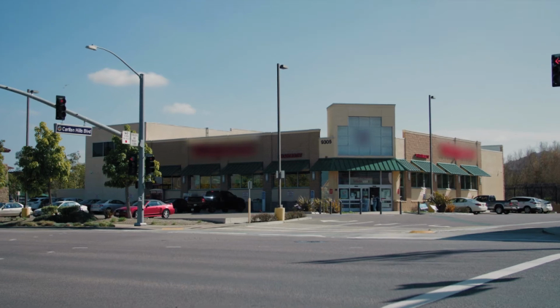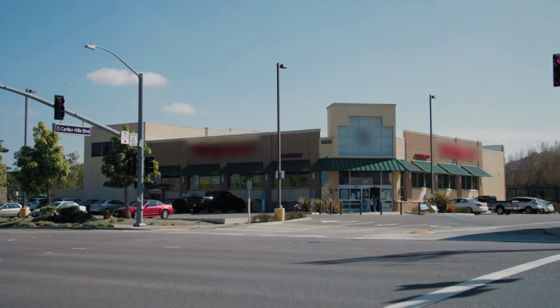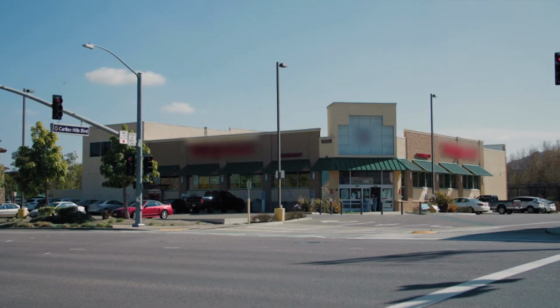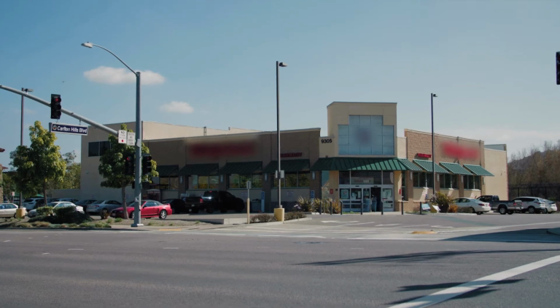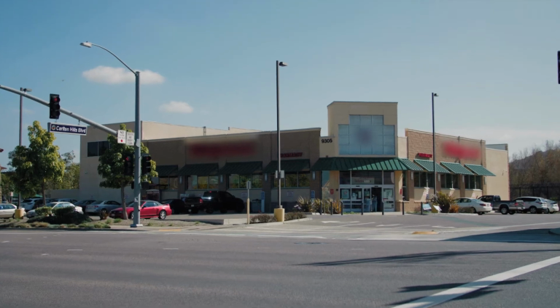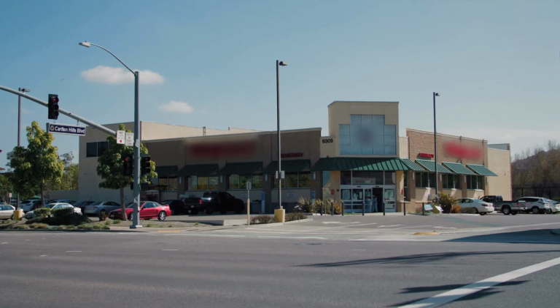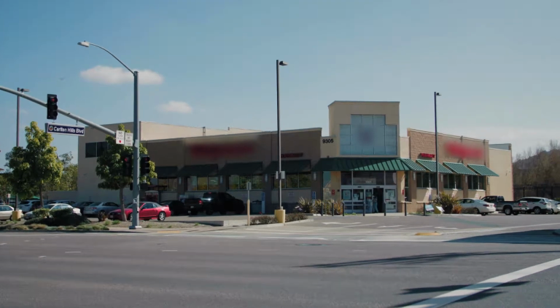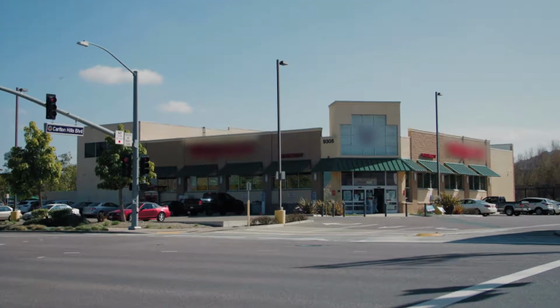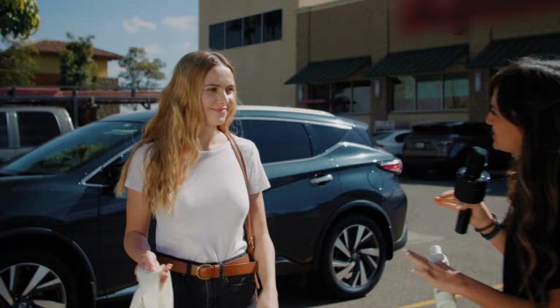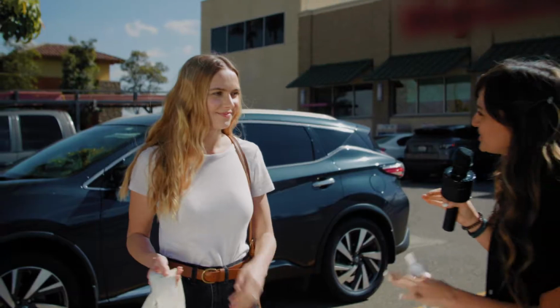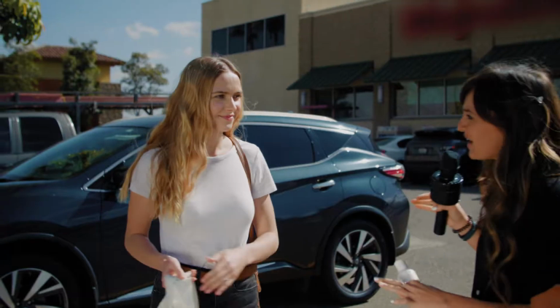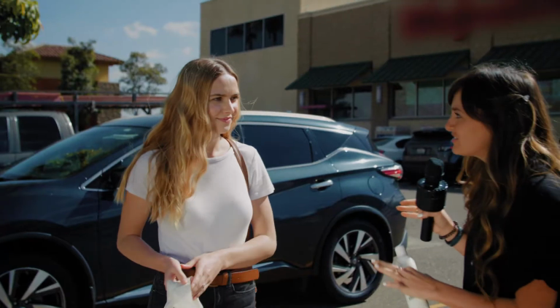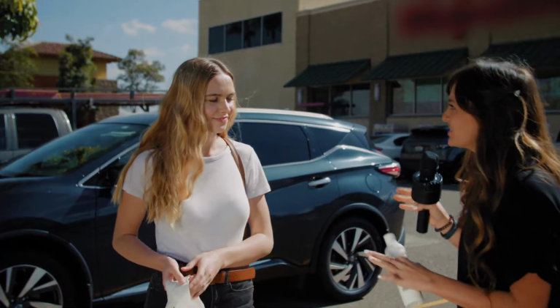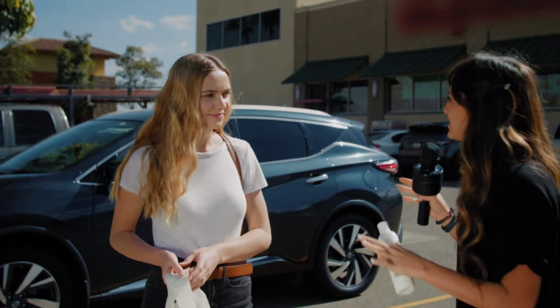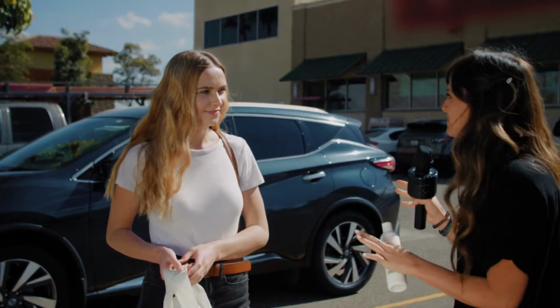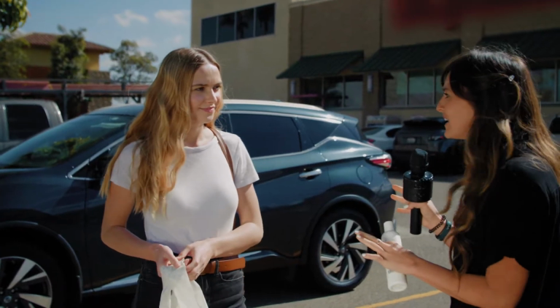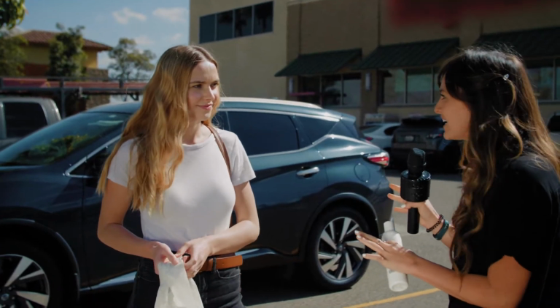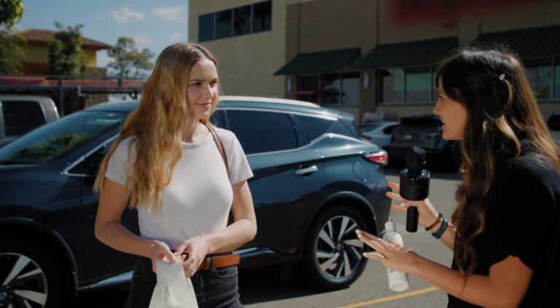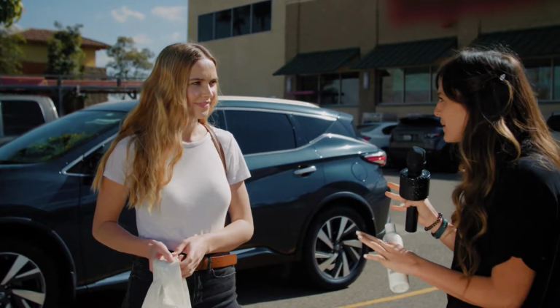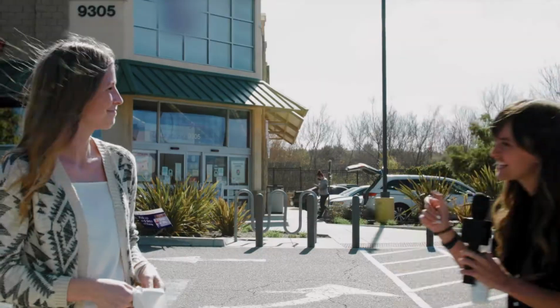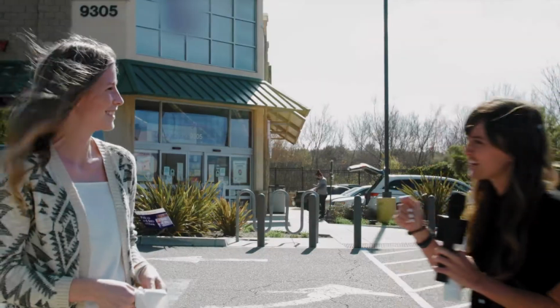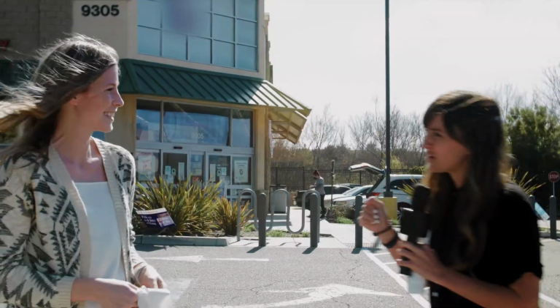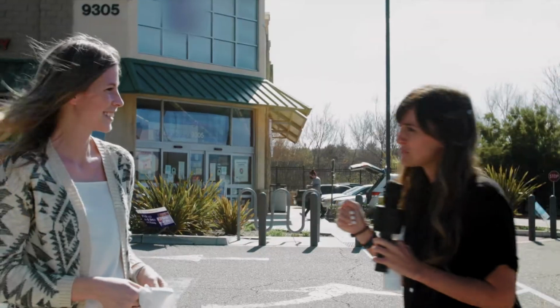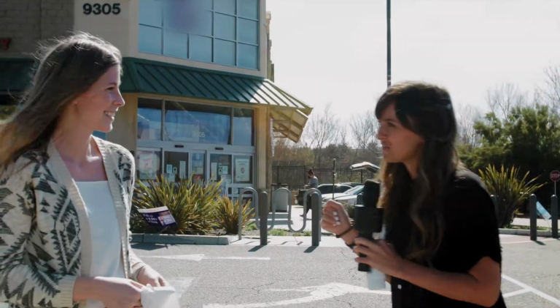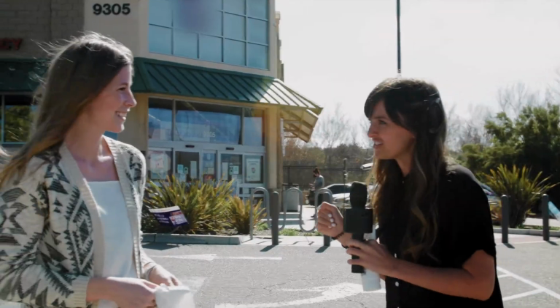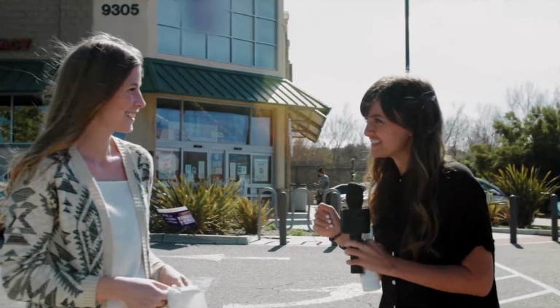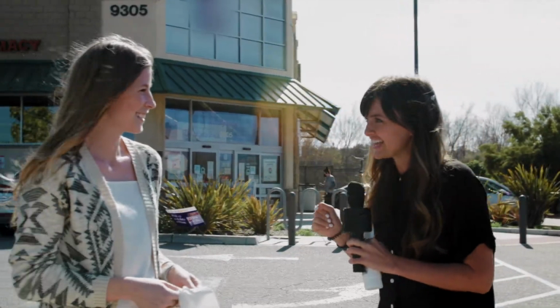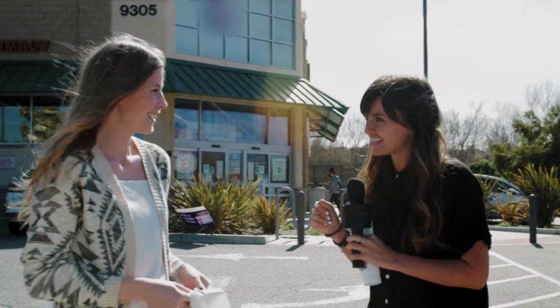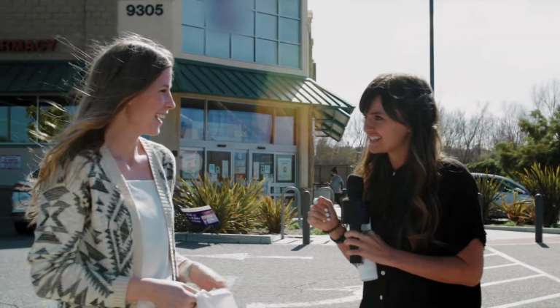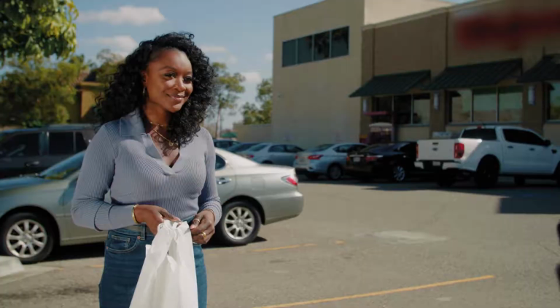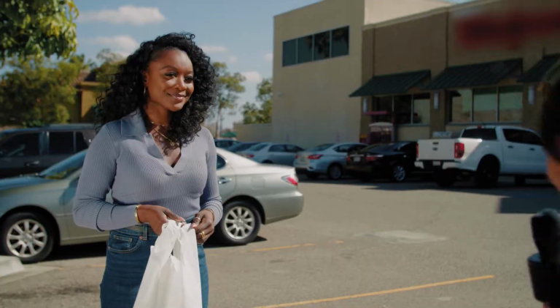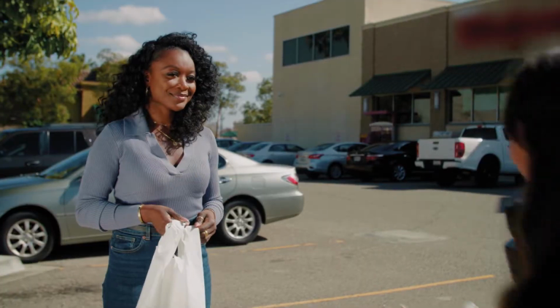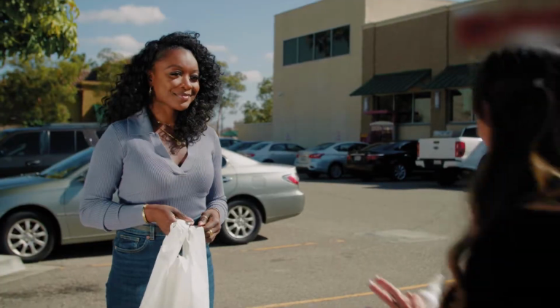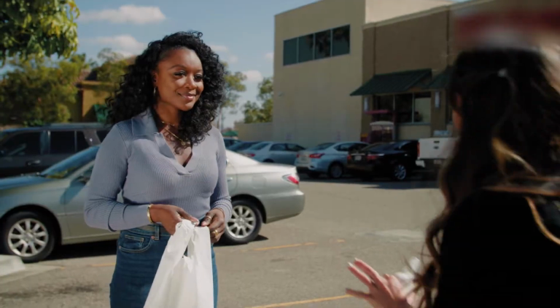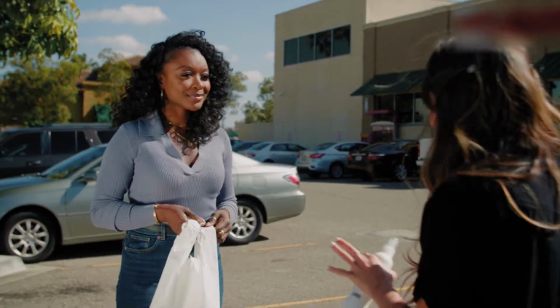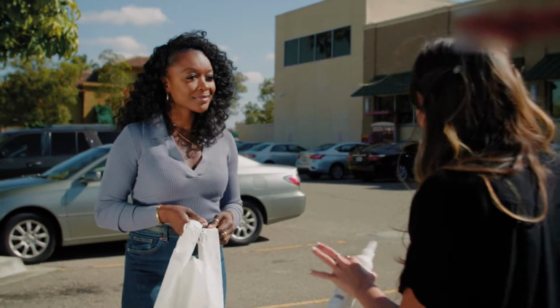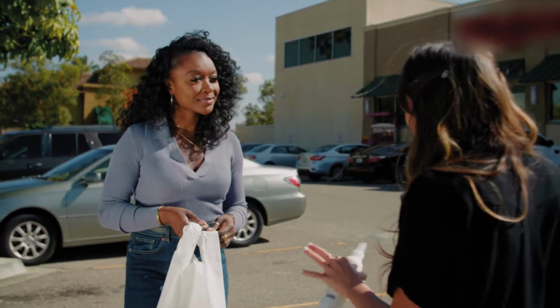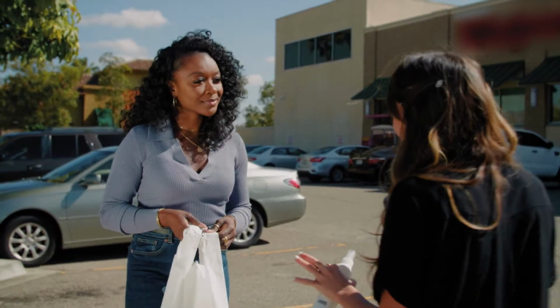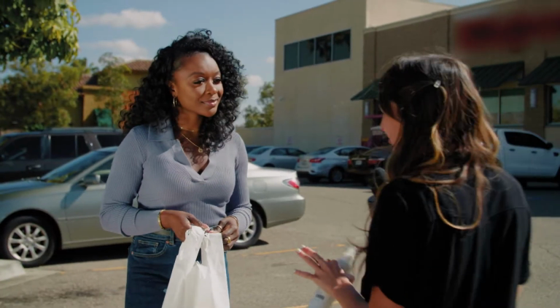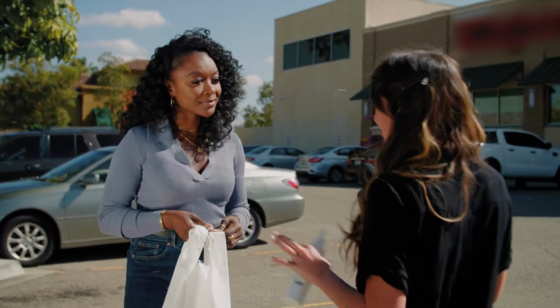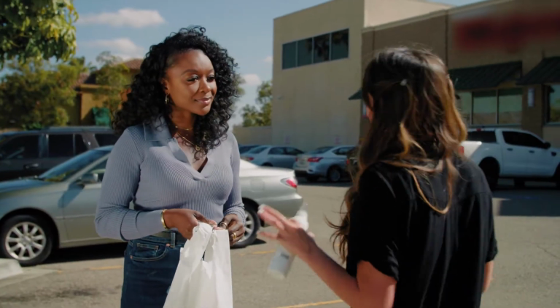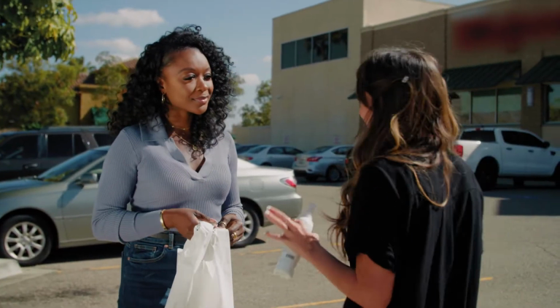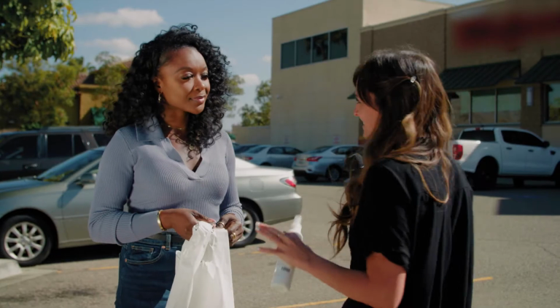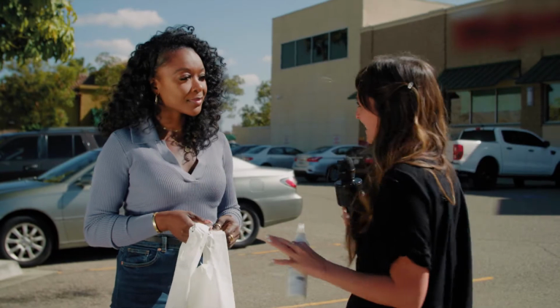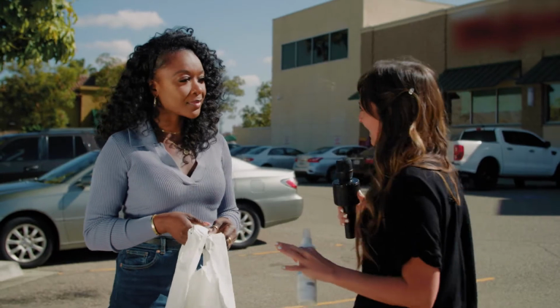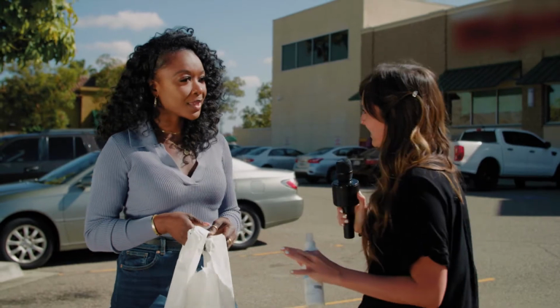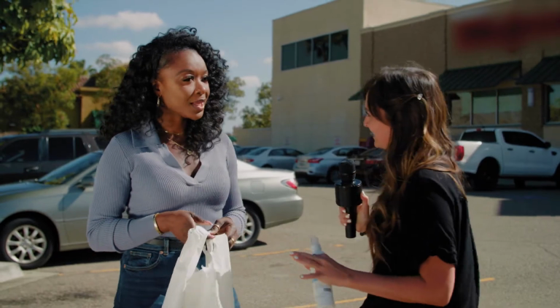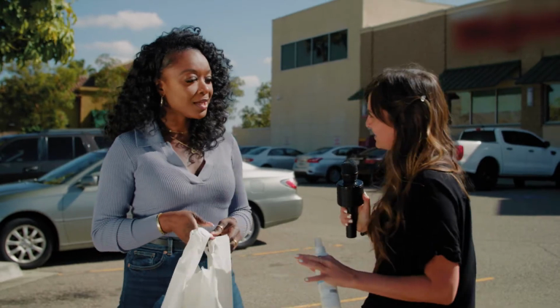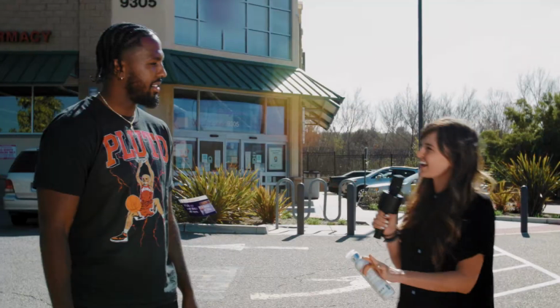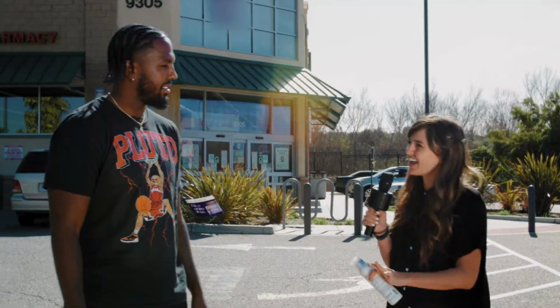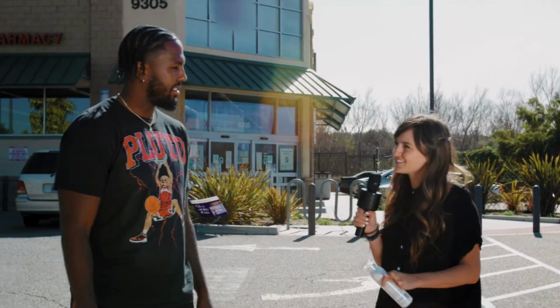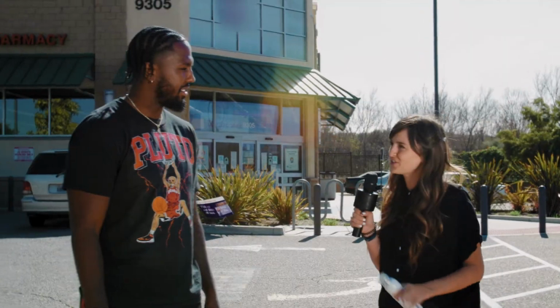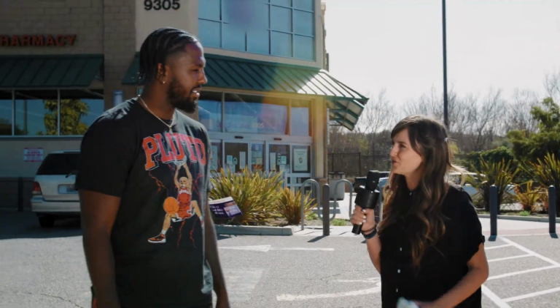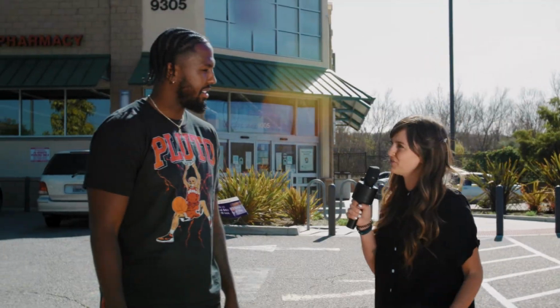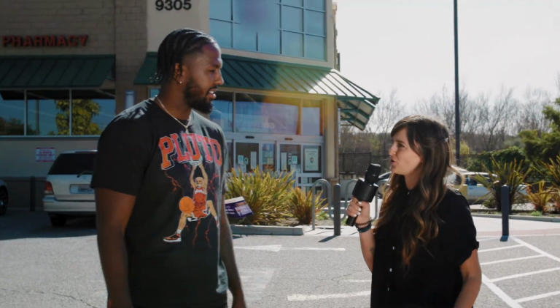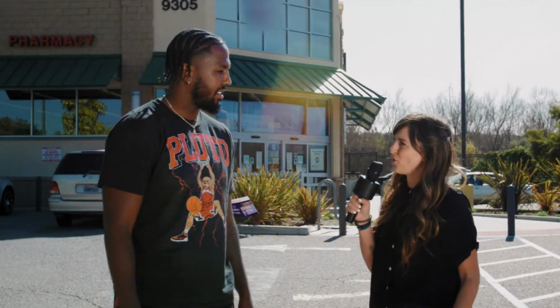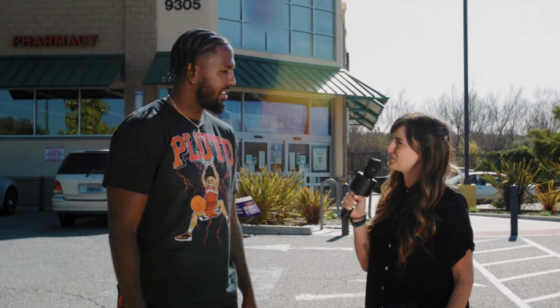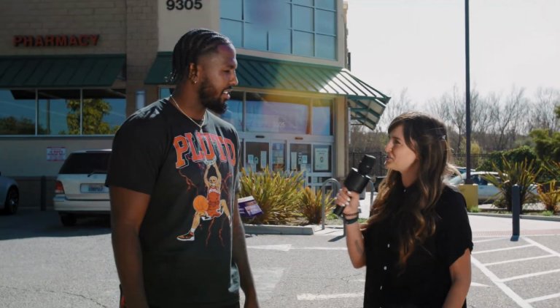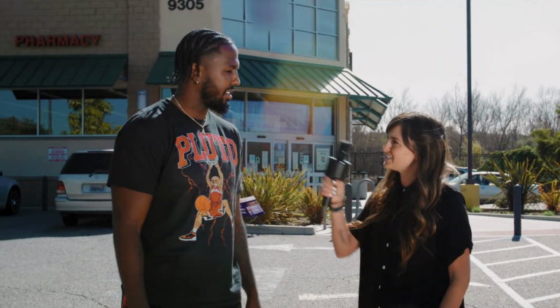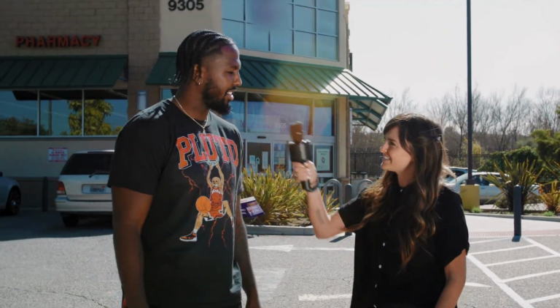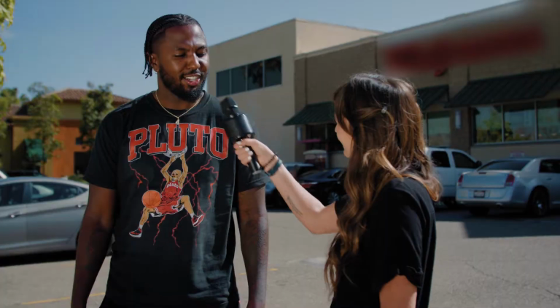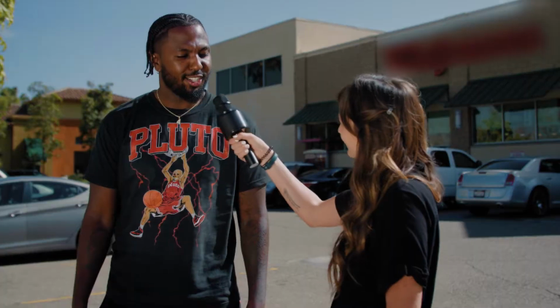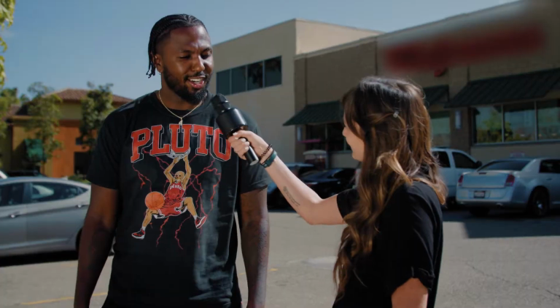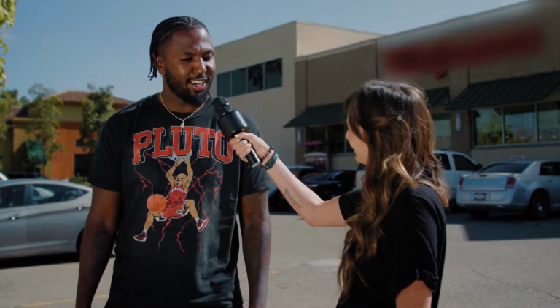Hey, excuse me, do you have just a minute? Can I grab you for a second? Can I ask you a few questions? Sure.